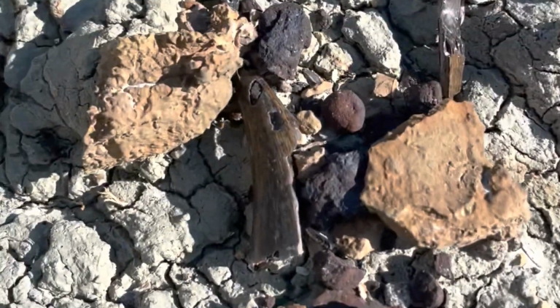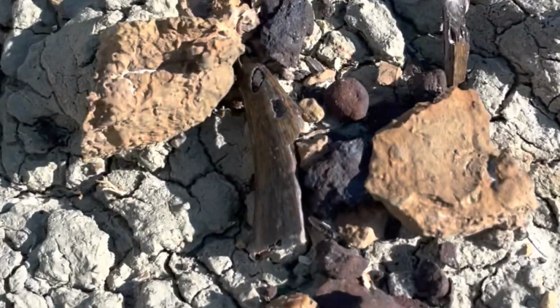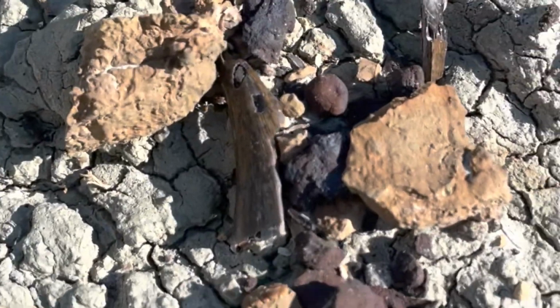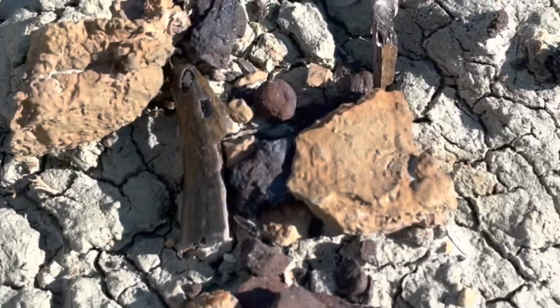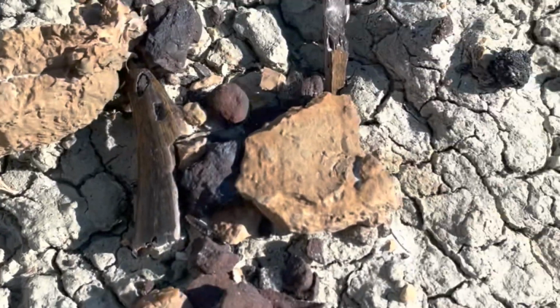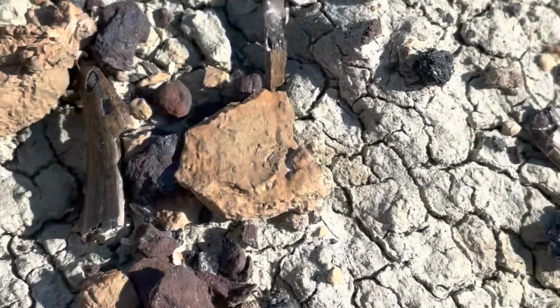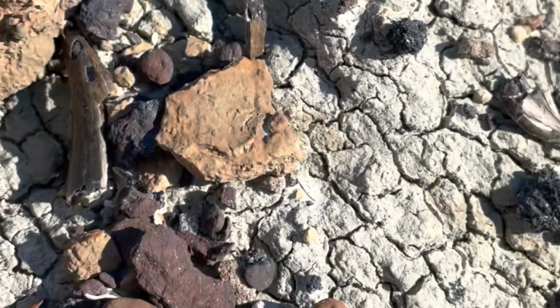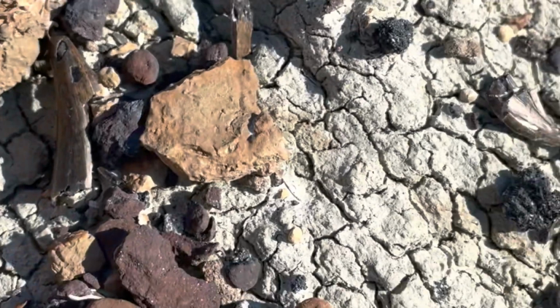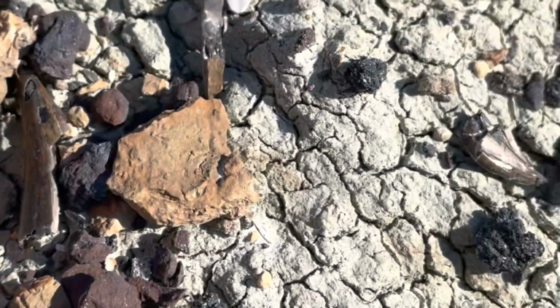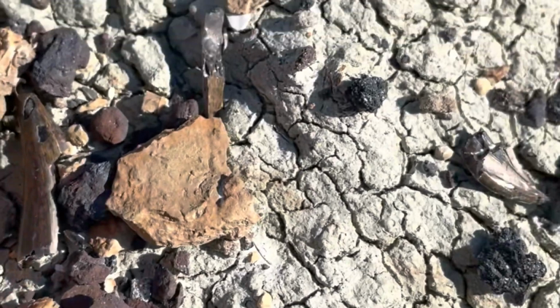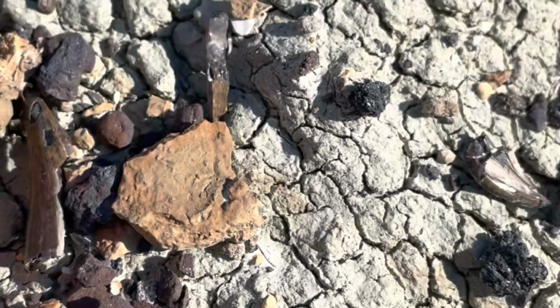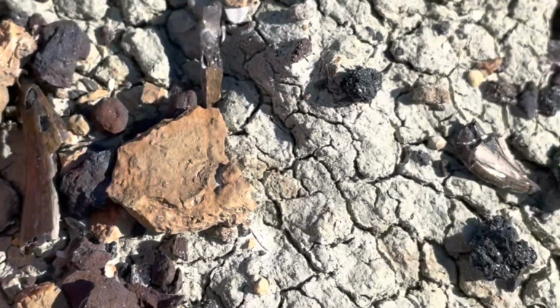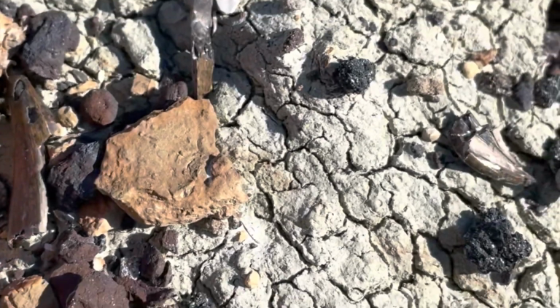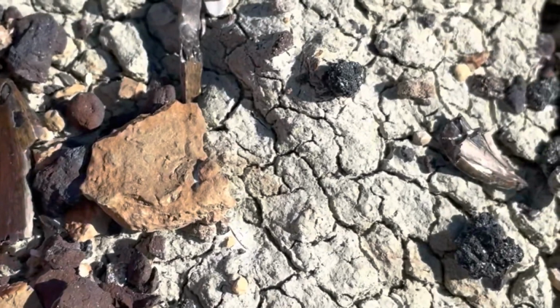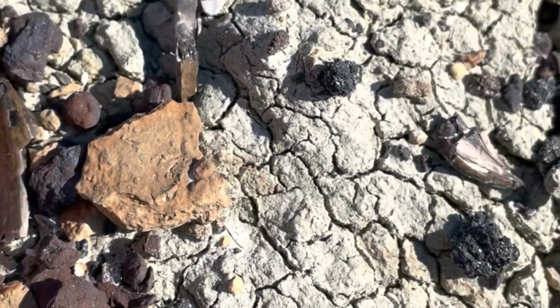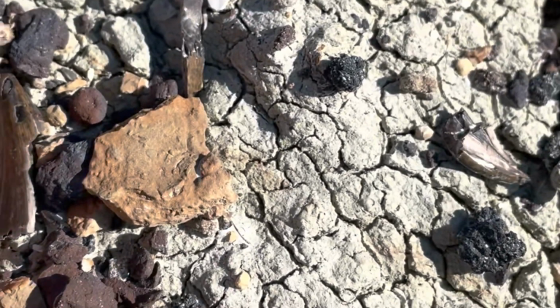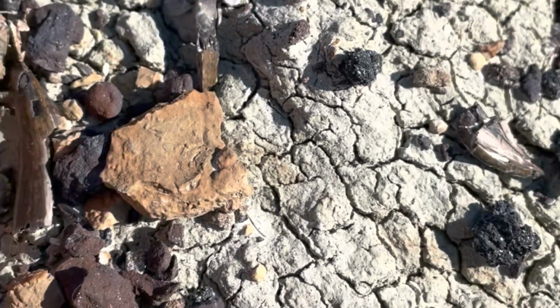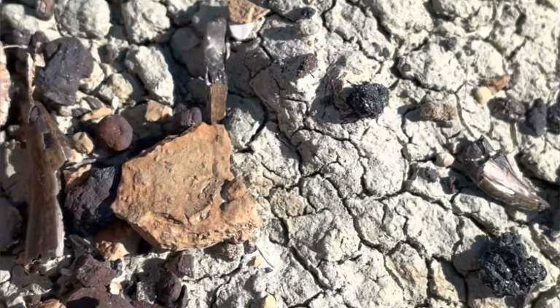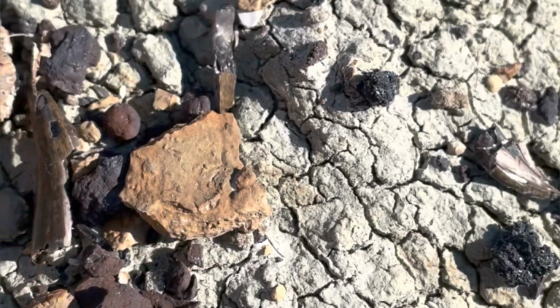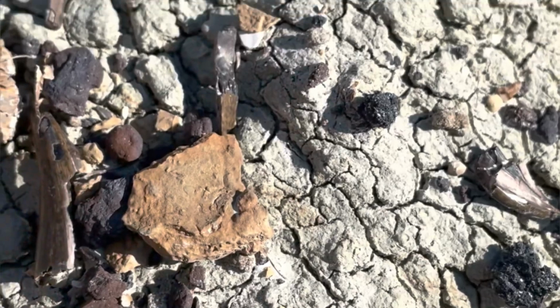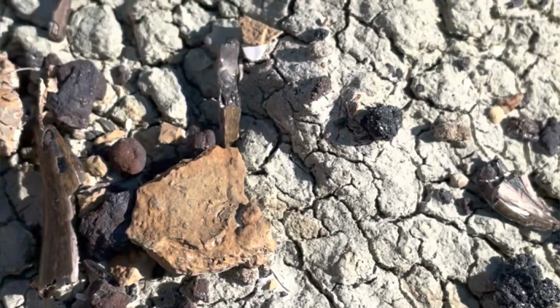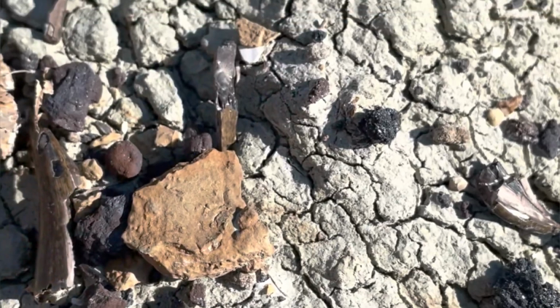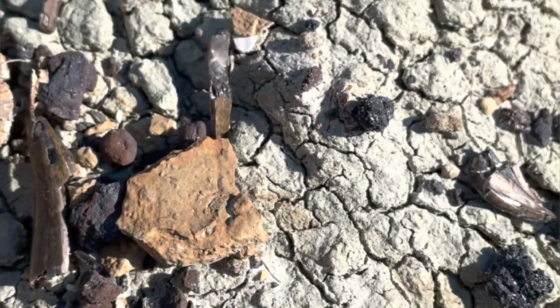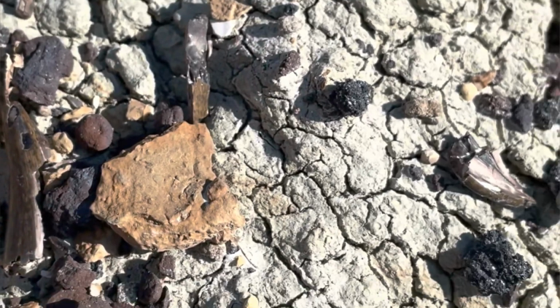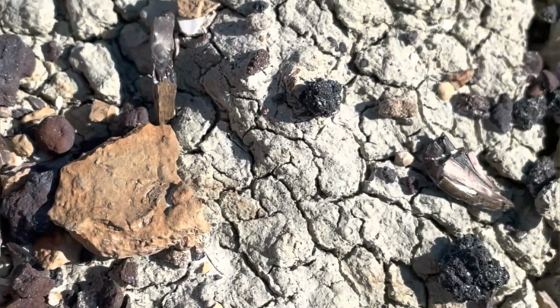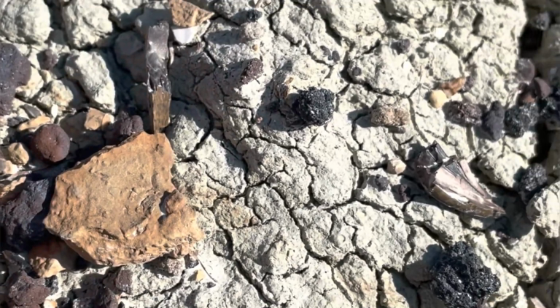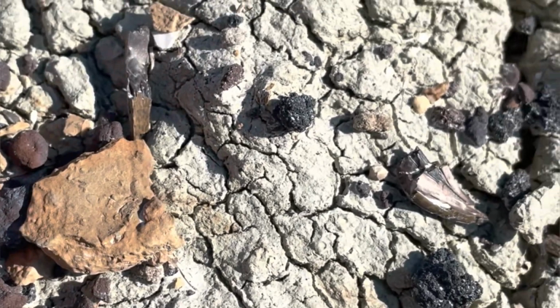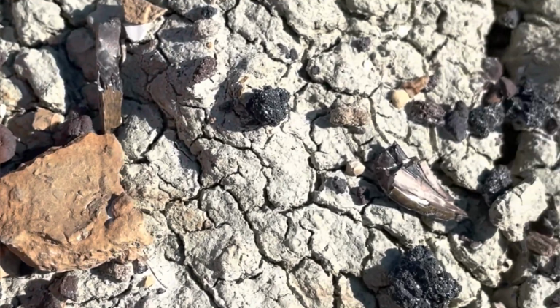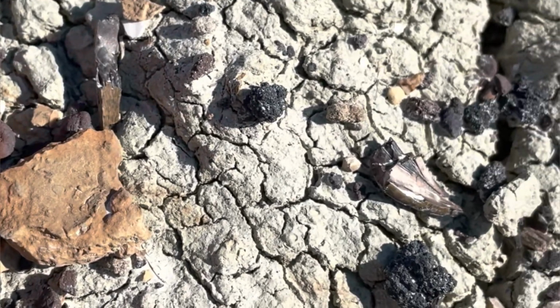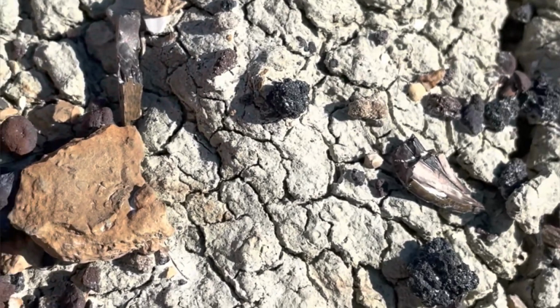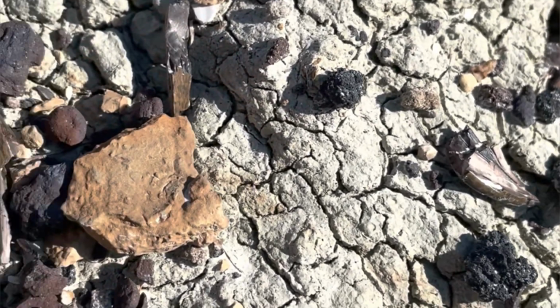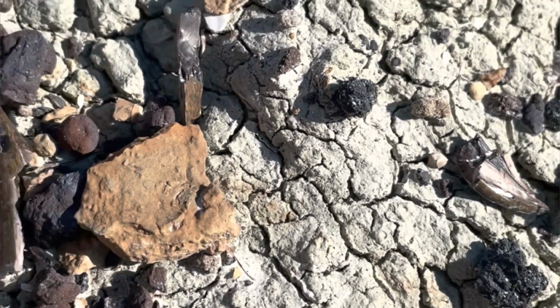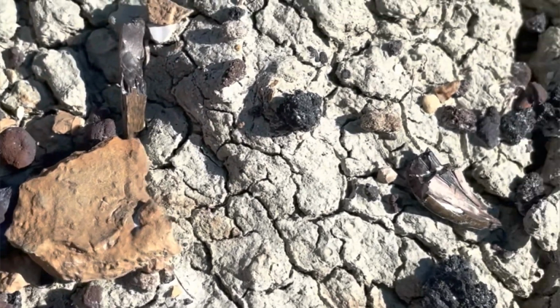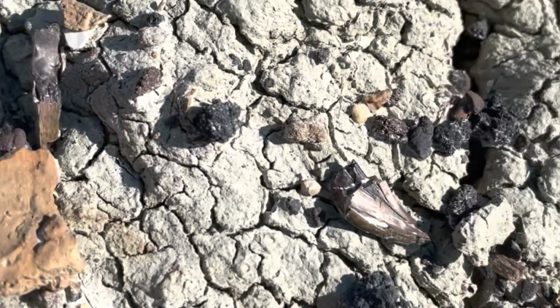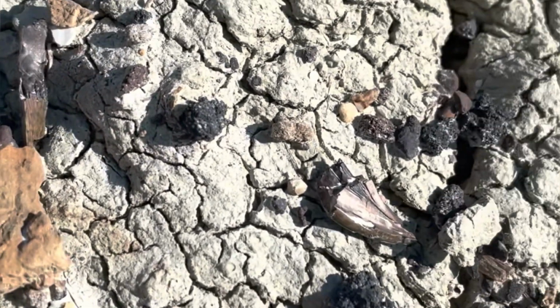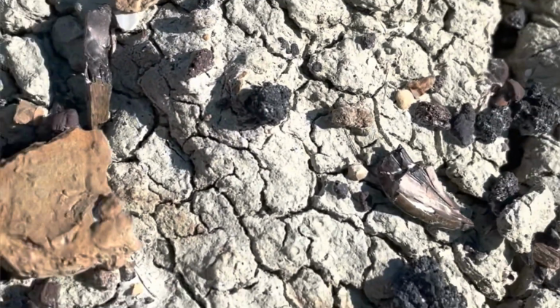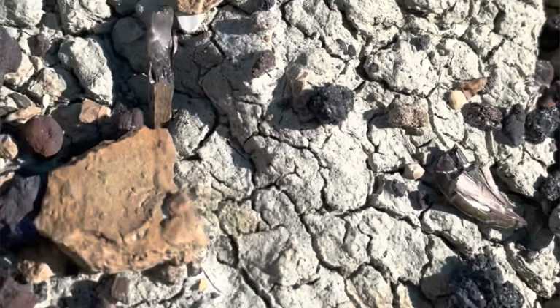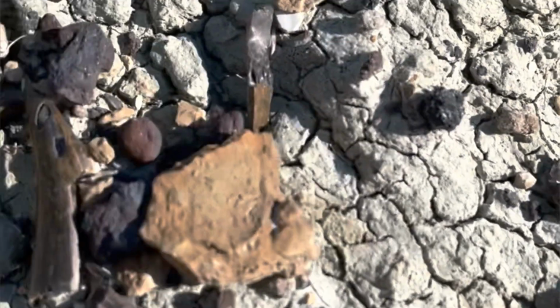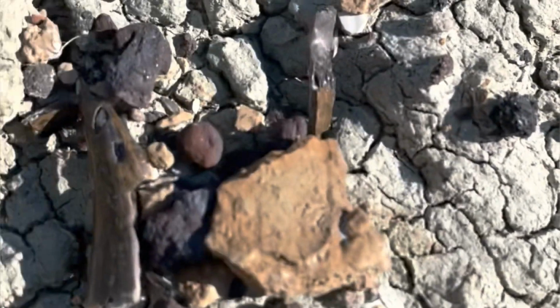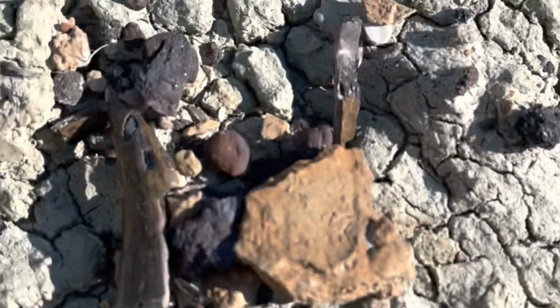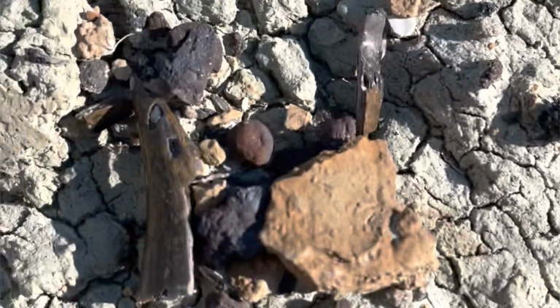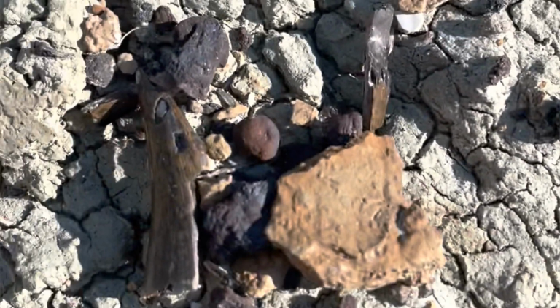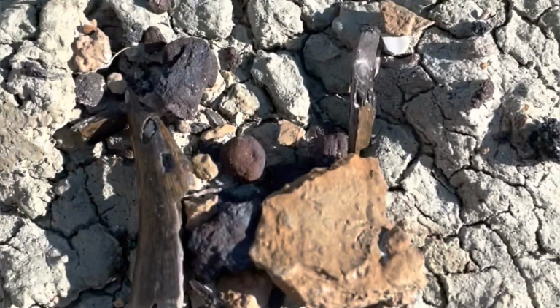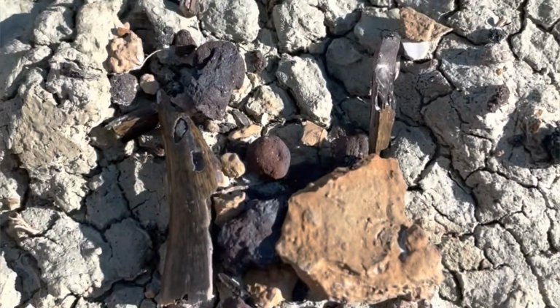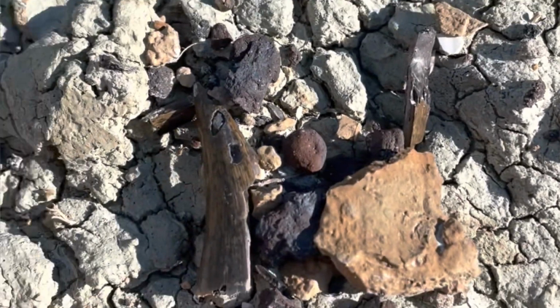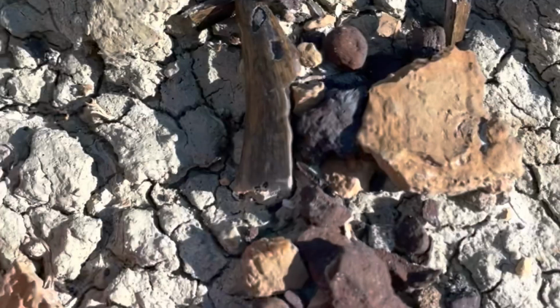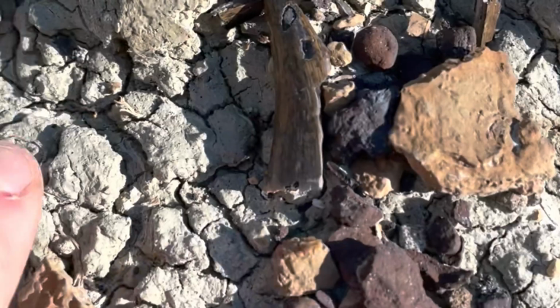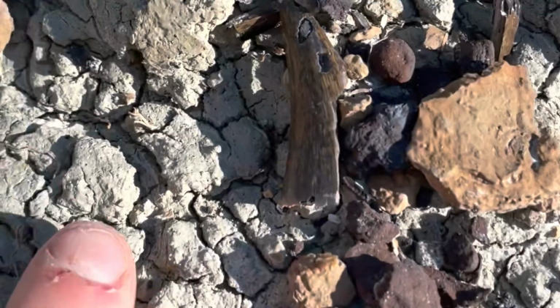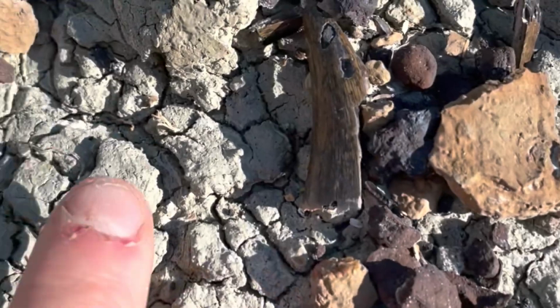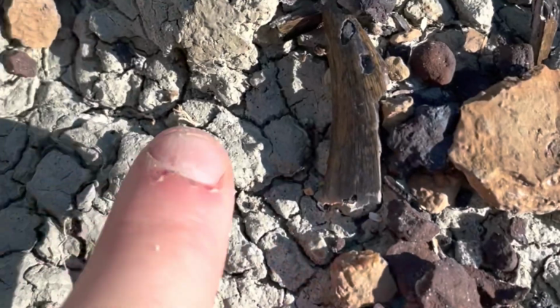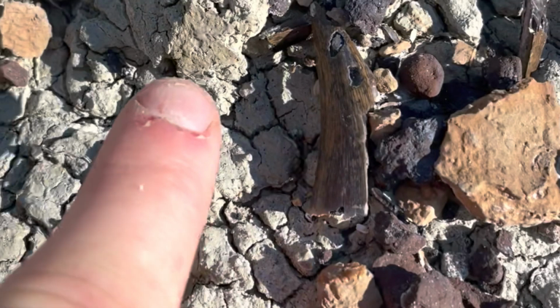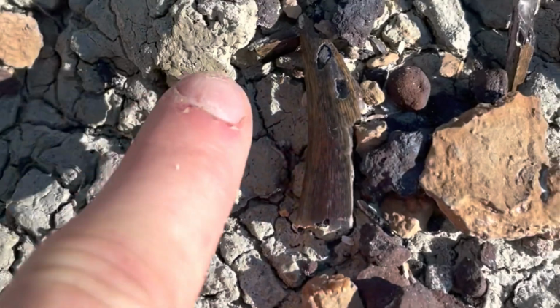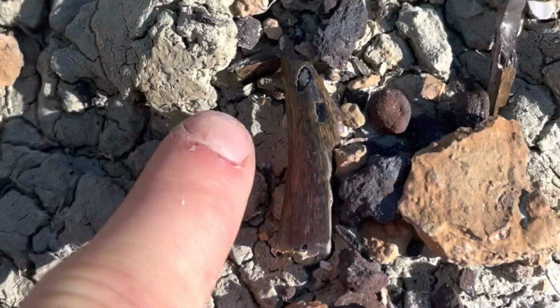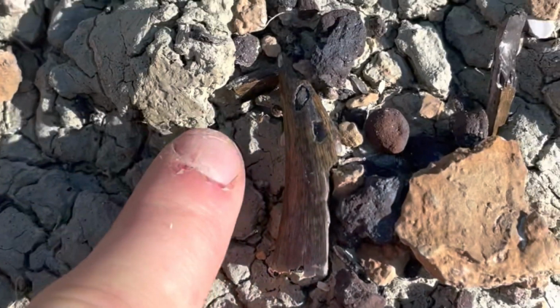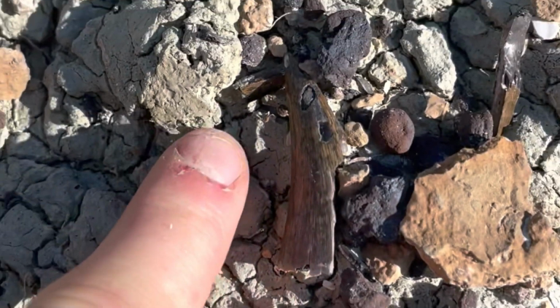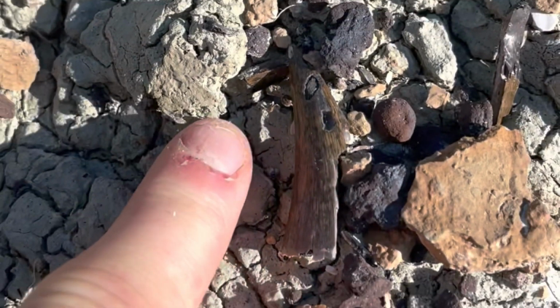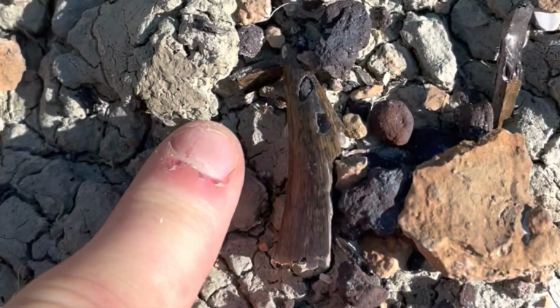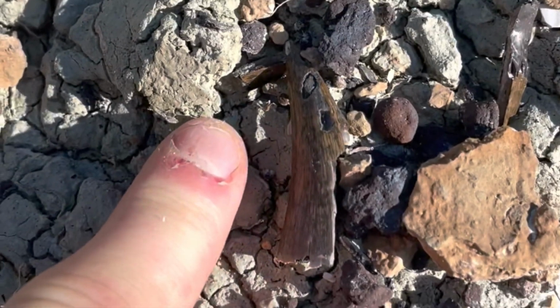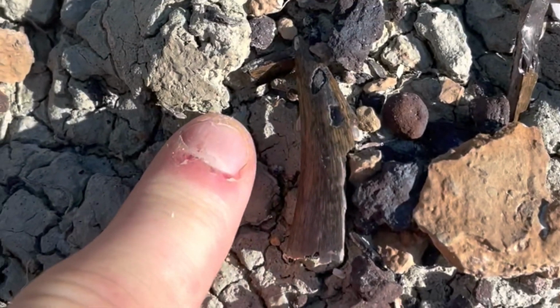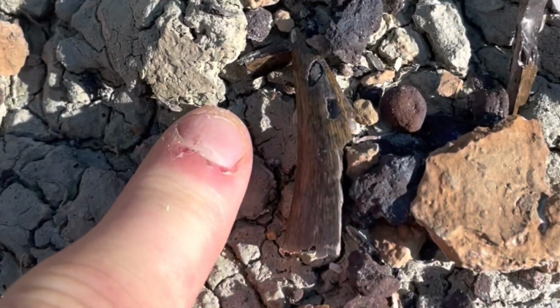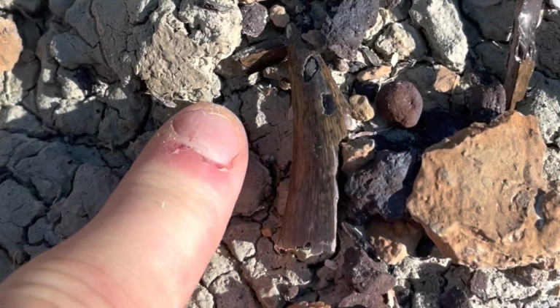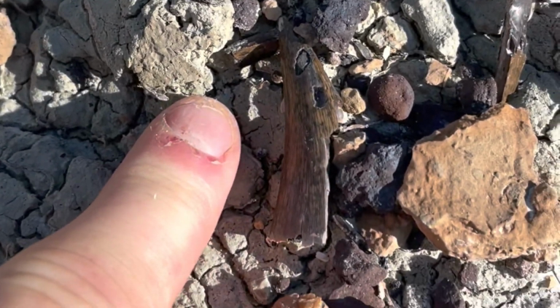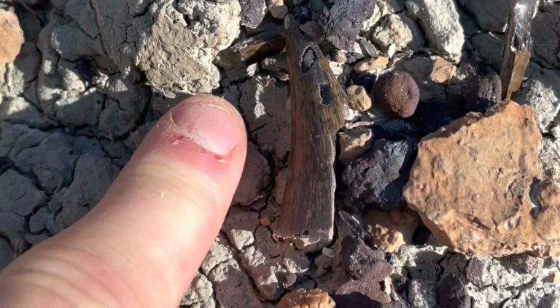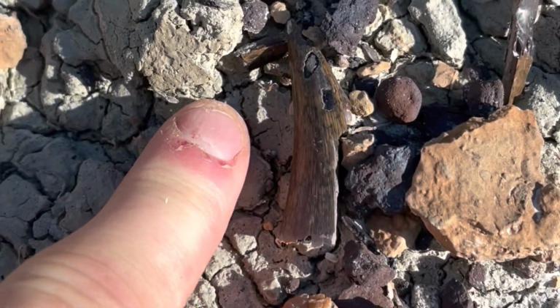Got another one here and I can see quite a few pieces around it. It's actually a decent little size.